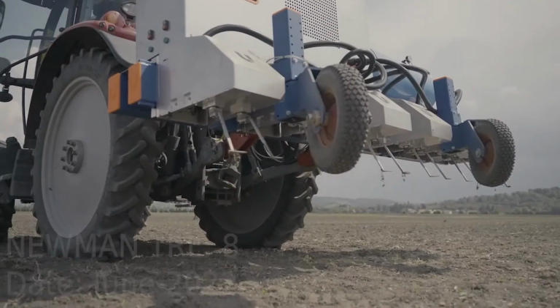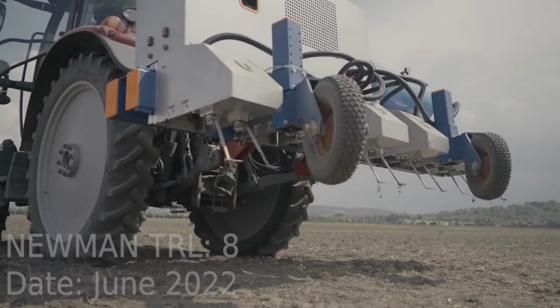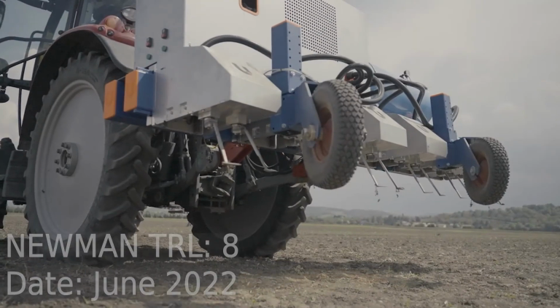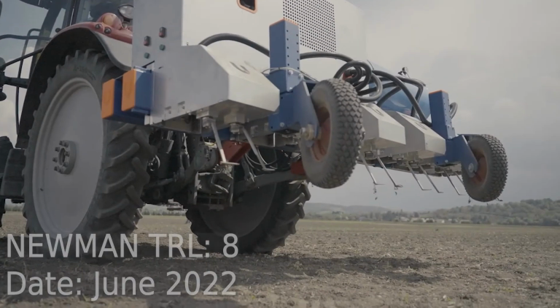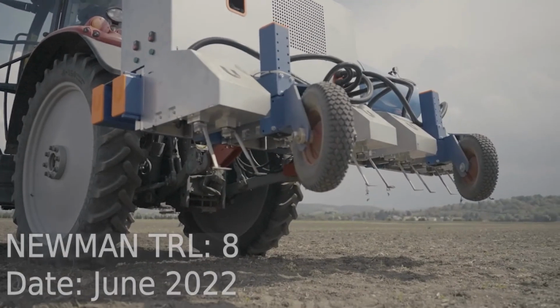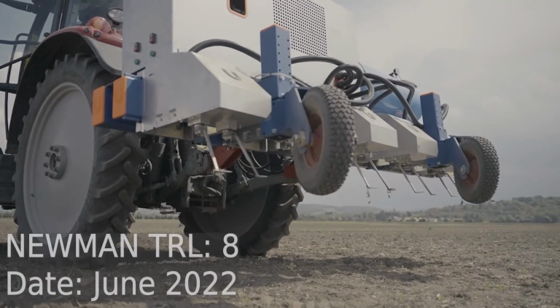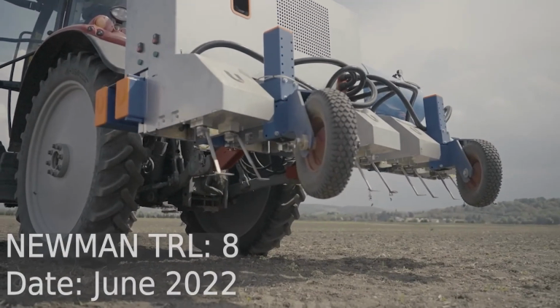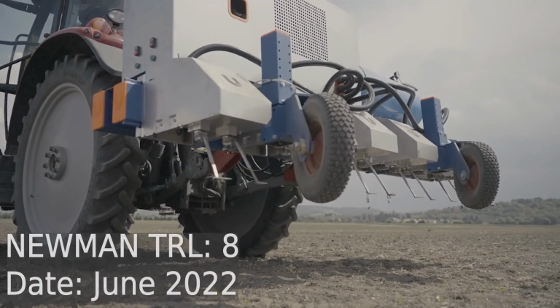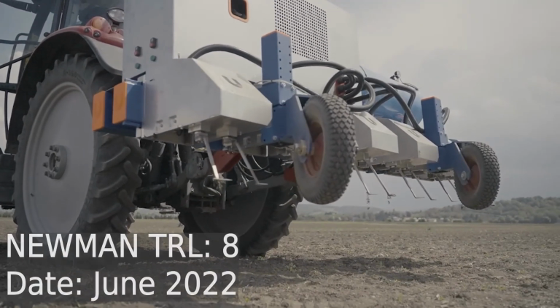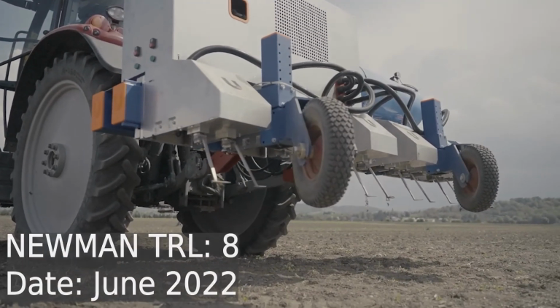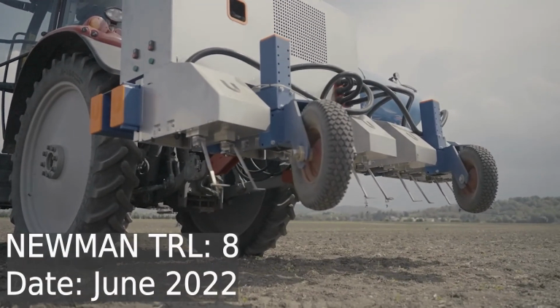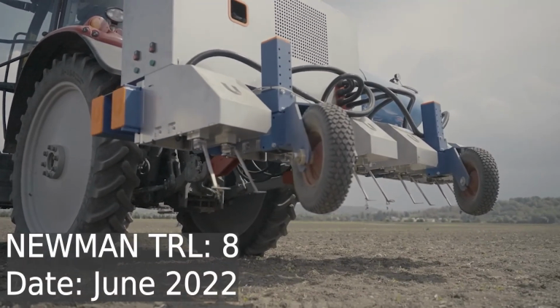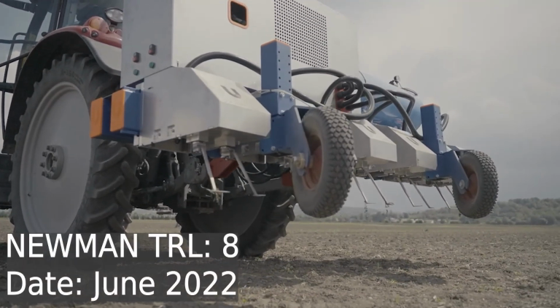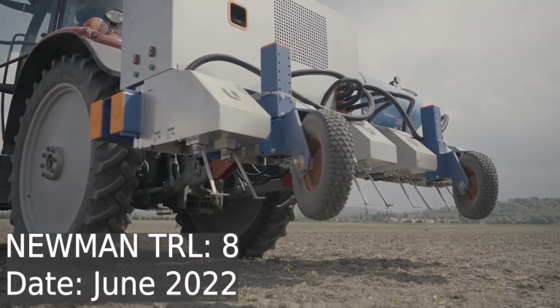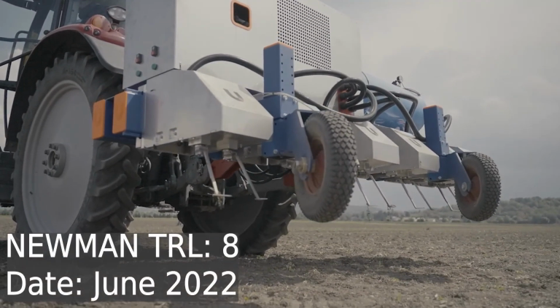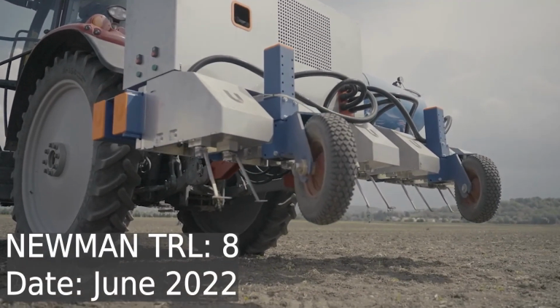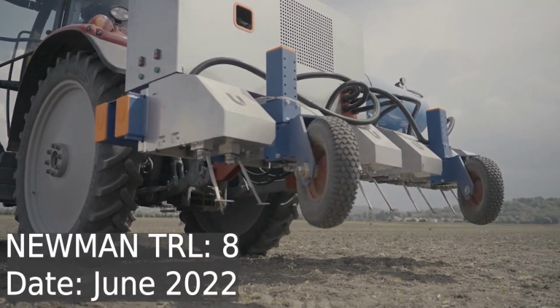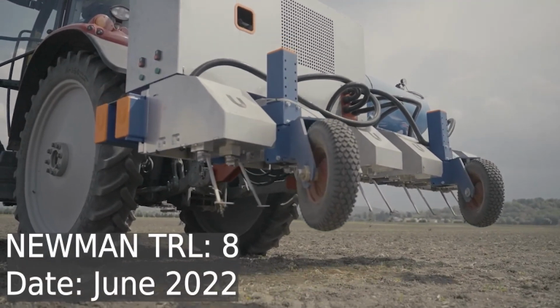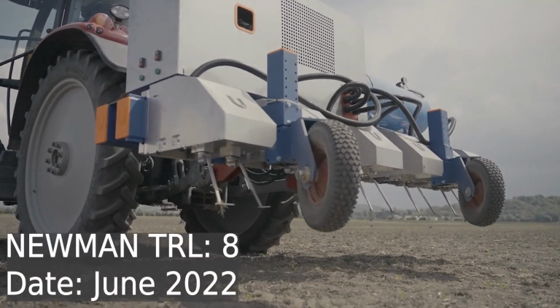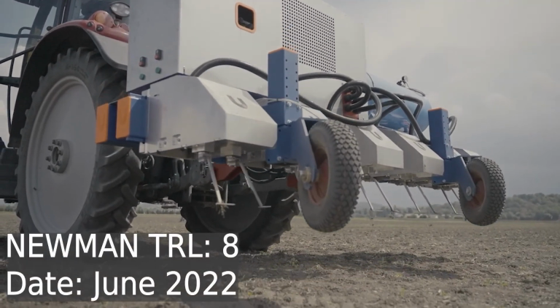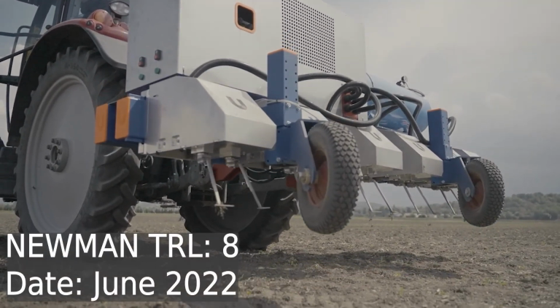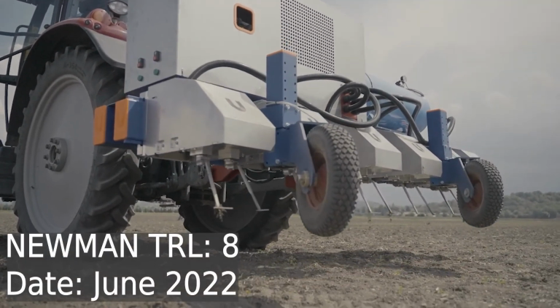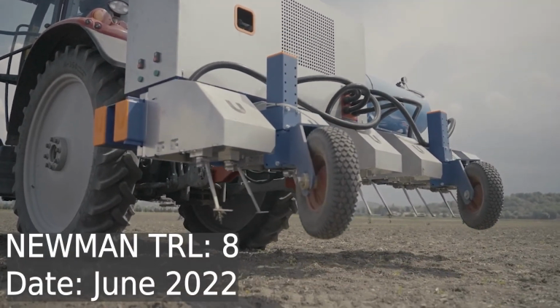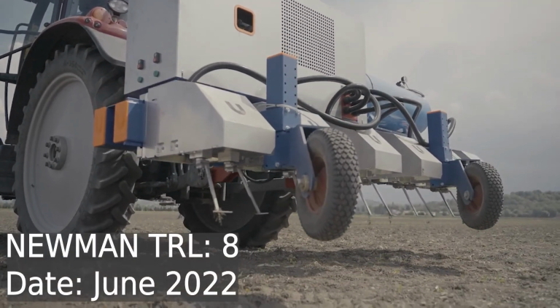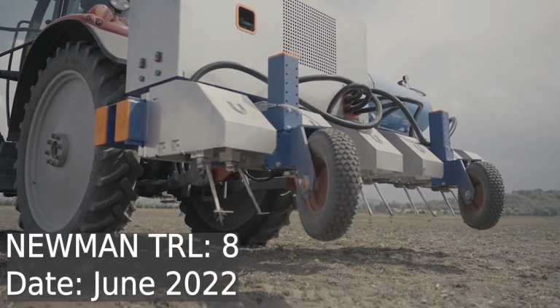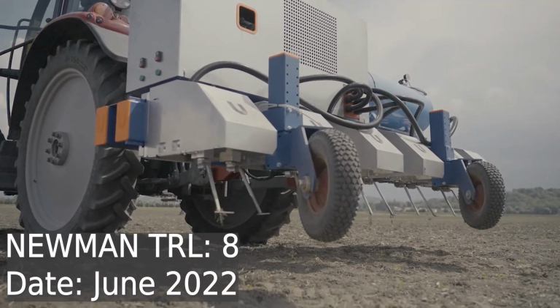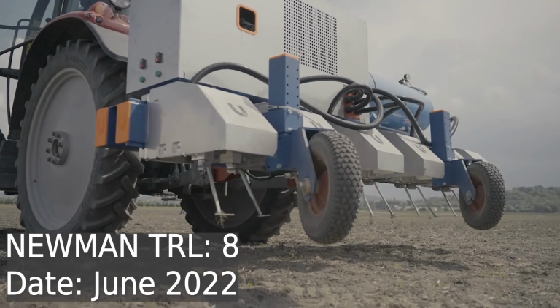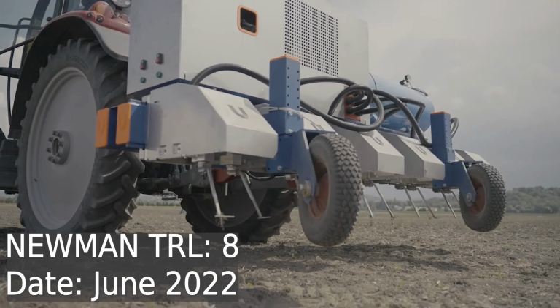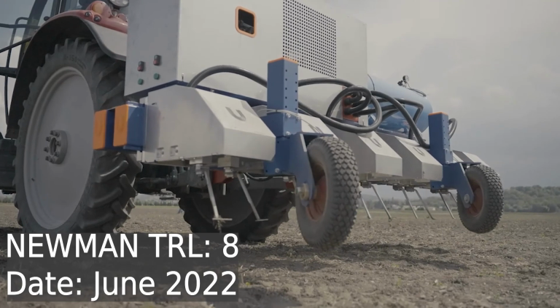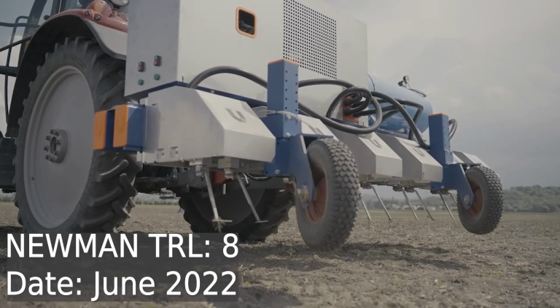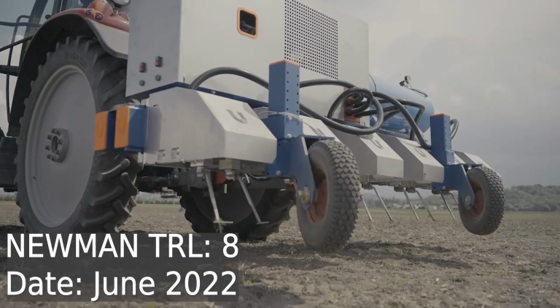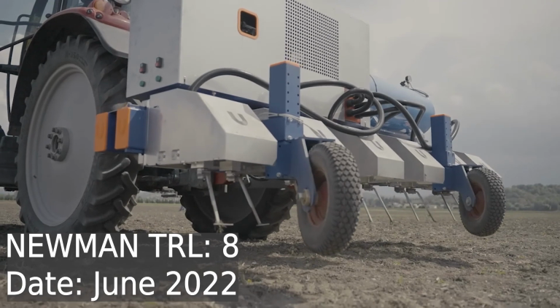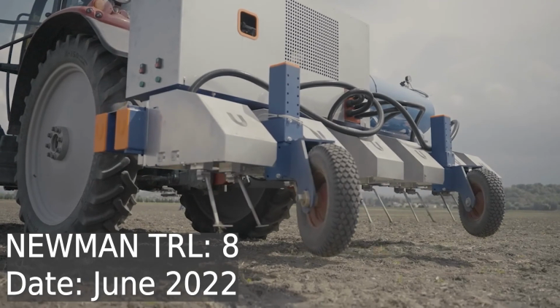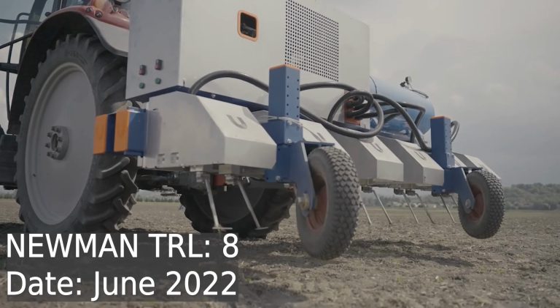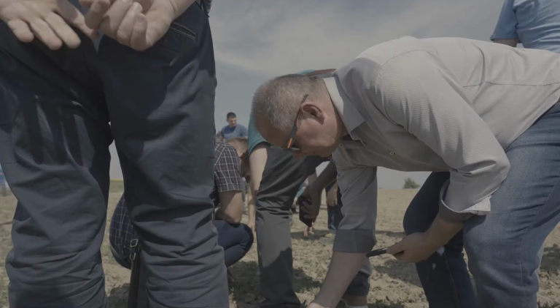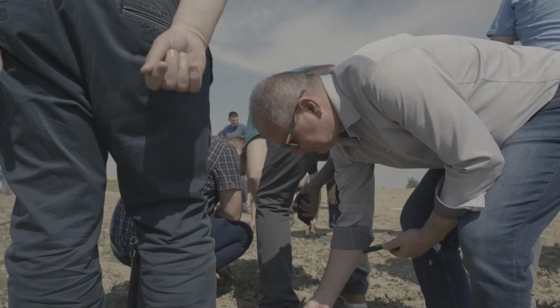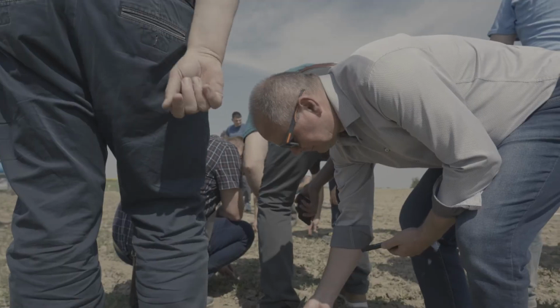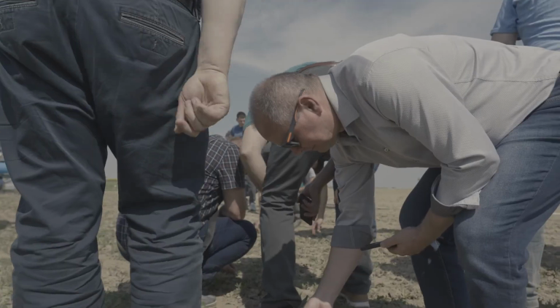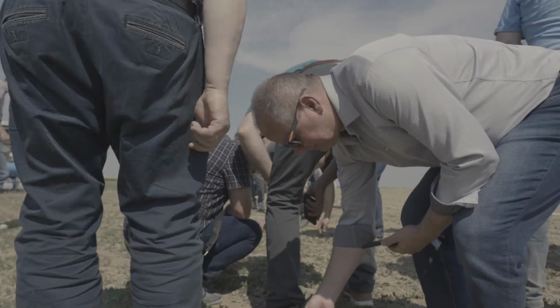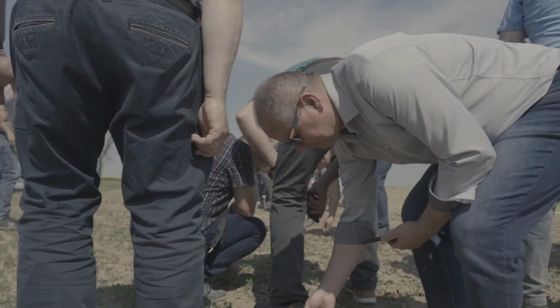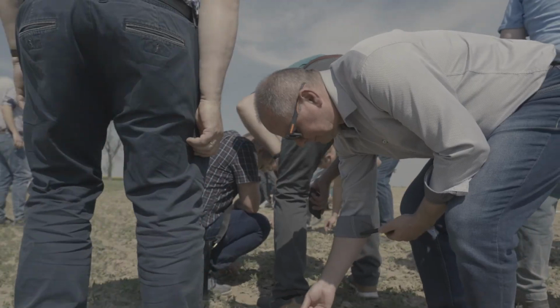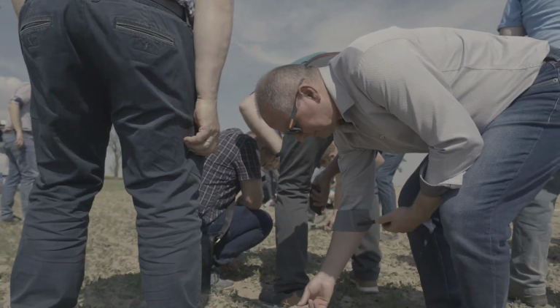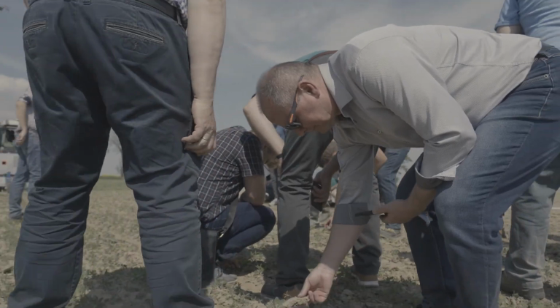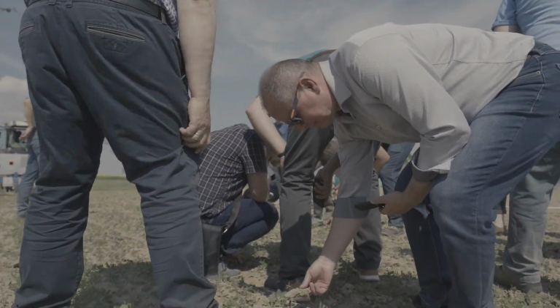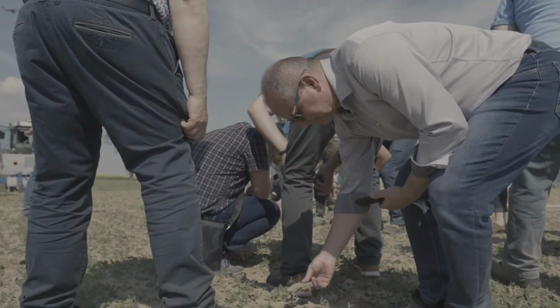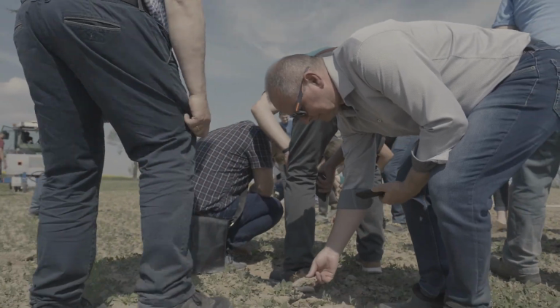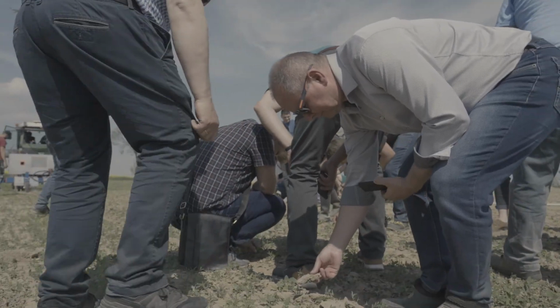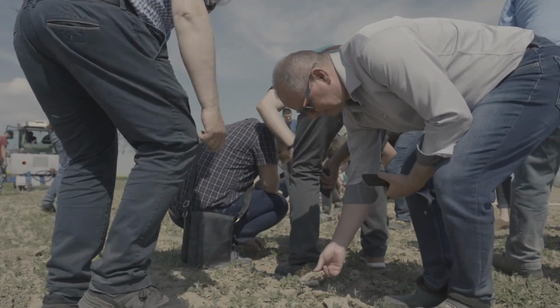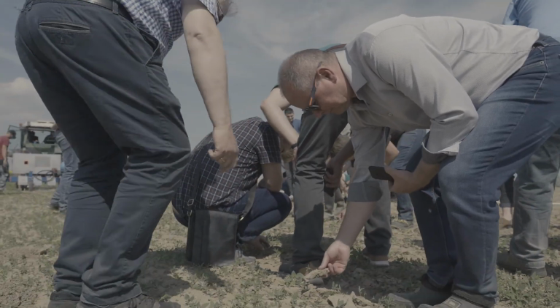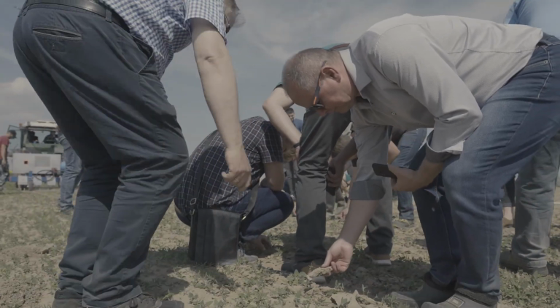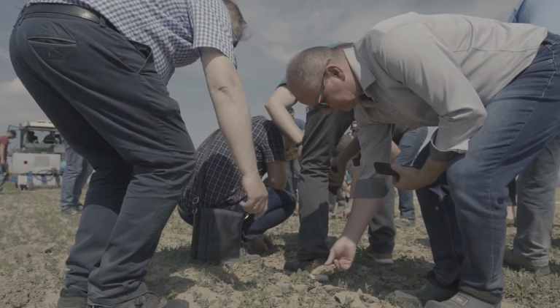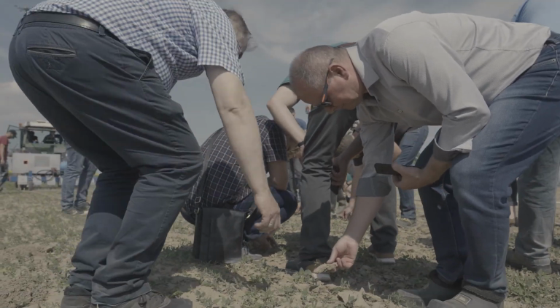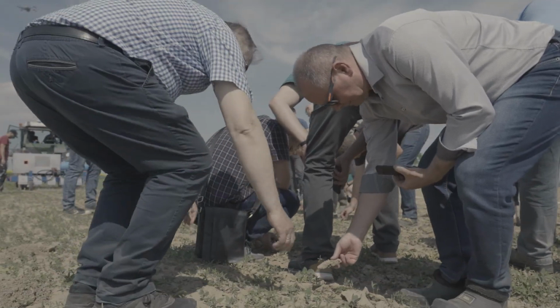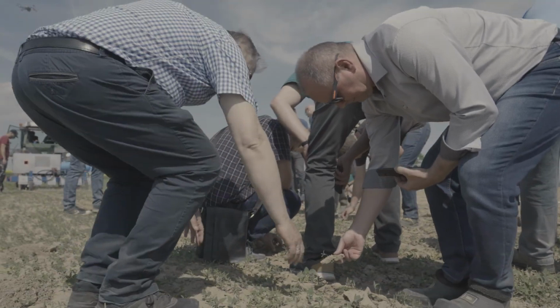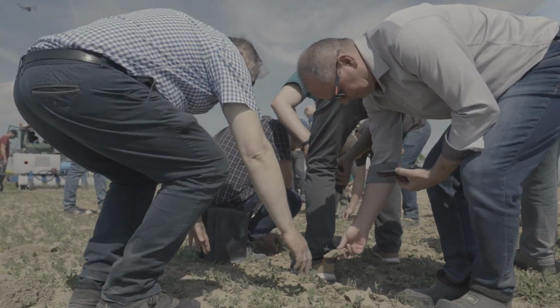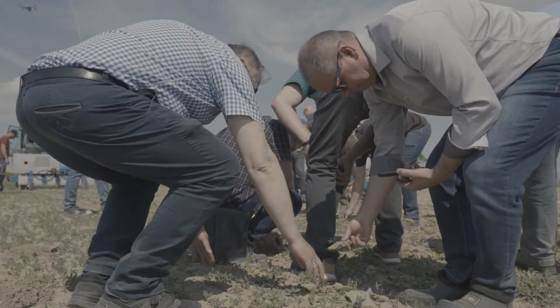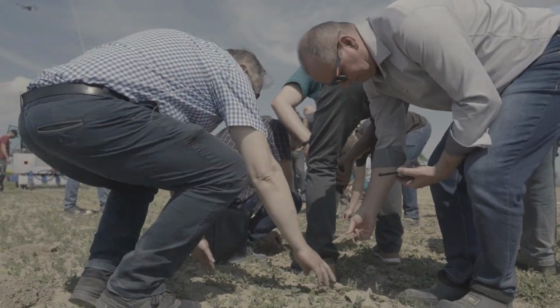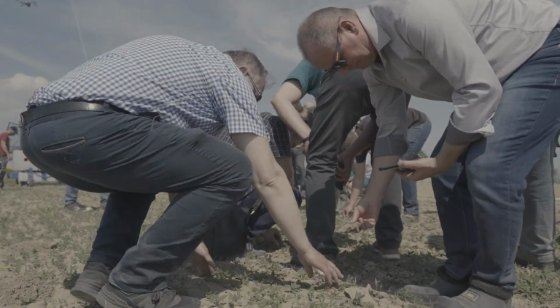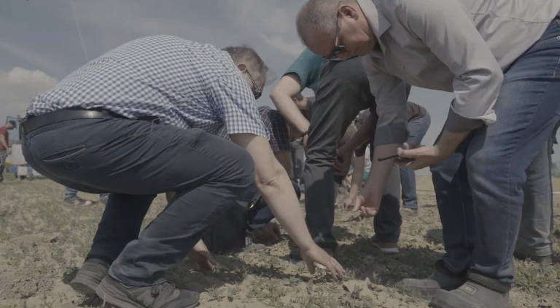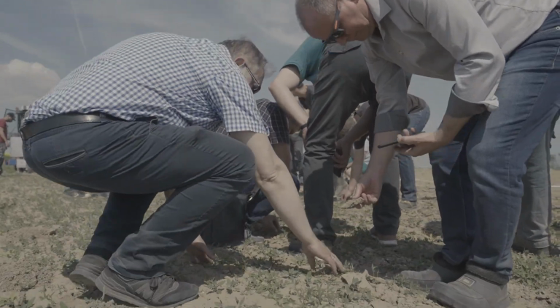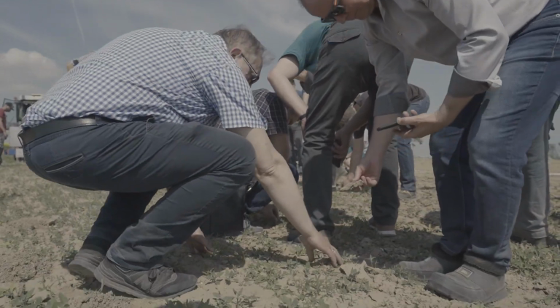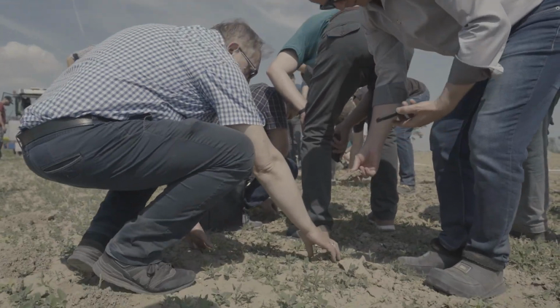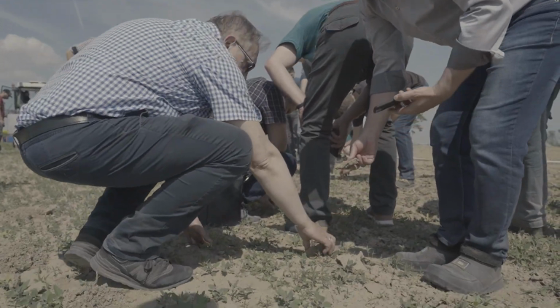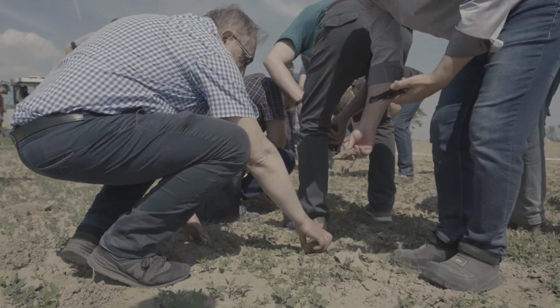Currently, the Newman machine has already been demonstrated in multiple tests and trials and gained serious attention from agrotech manufacturers and global food companies.